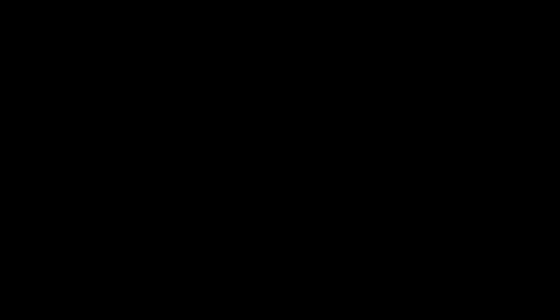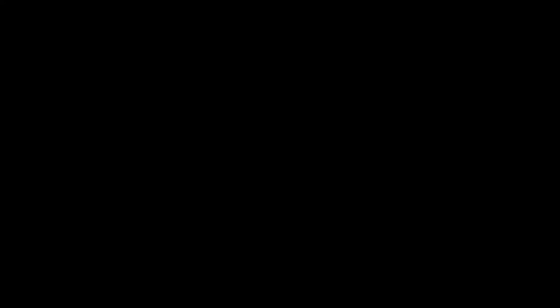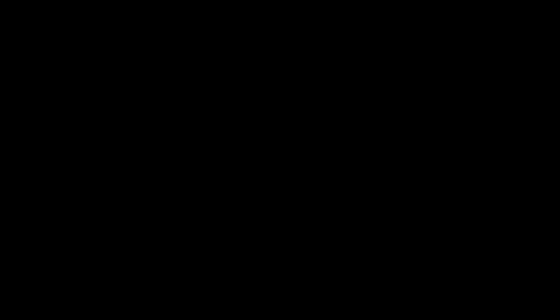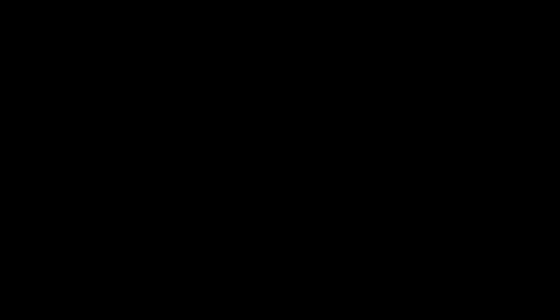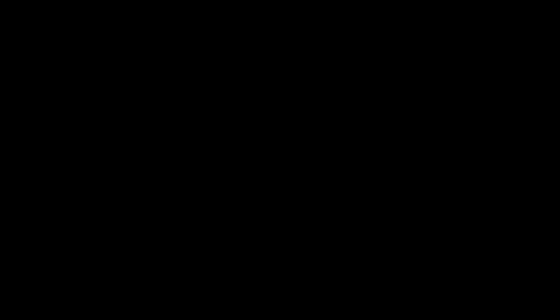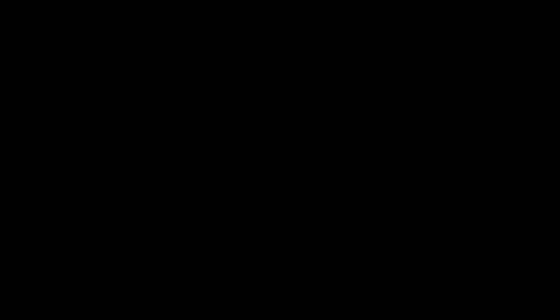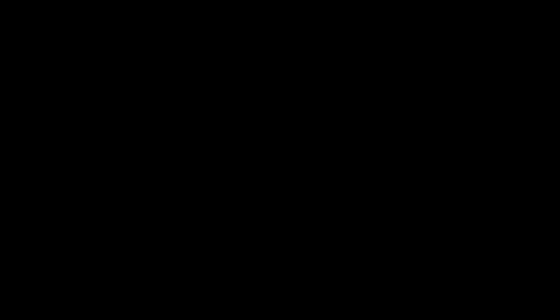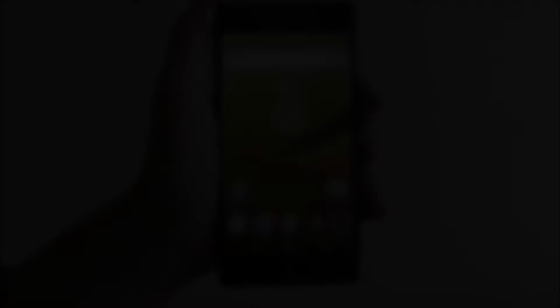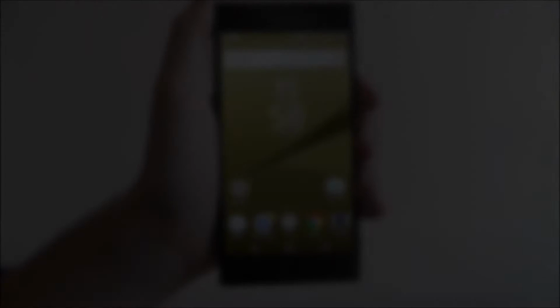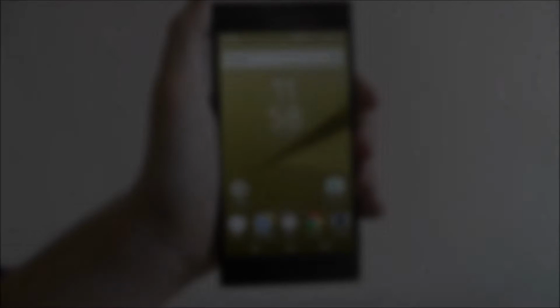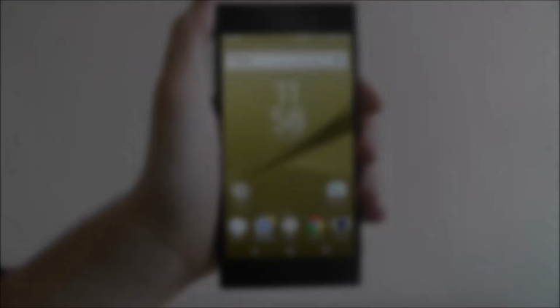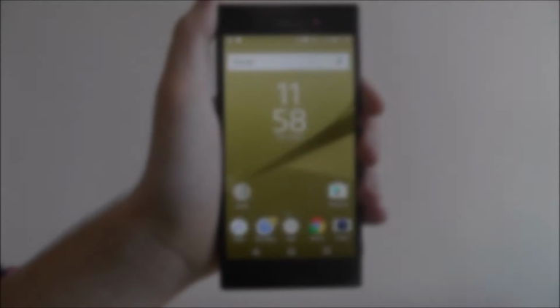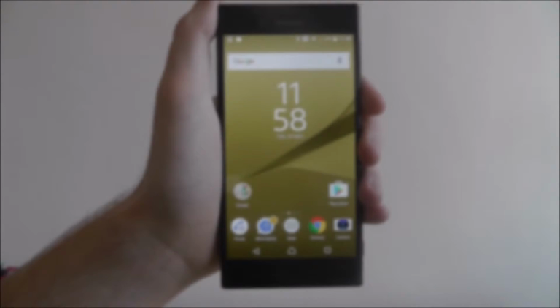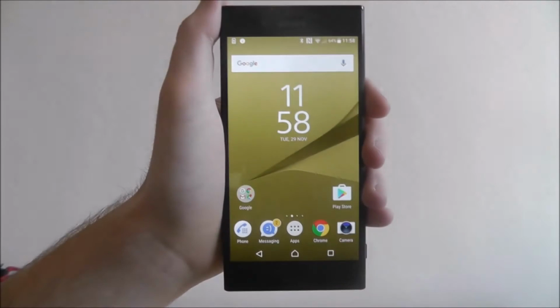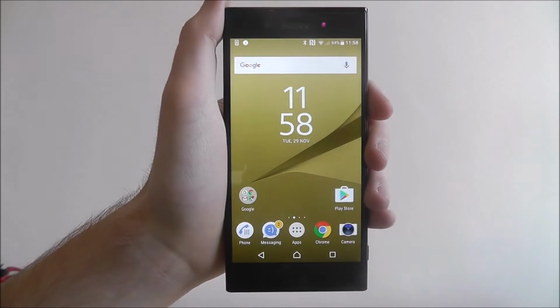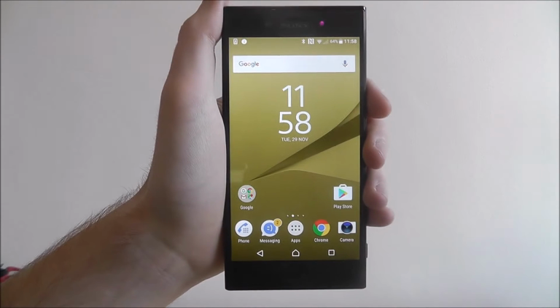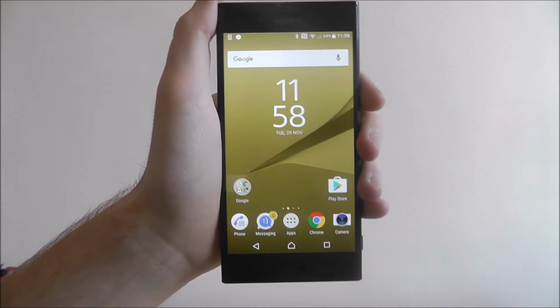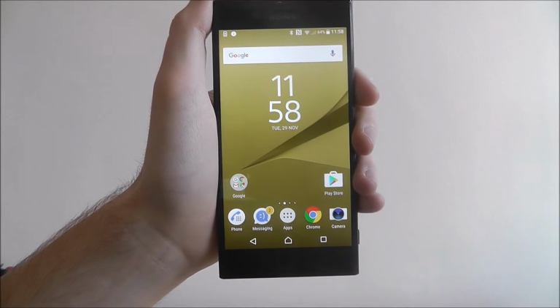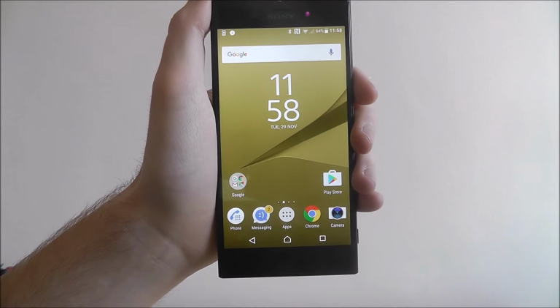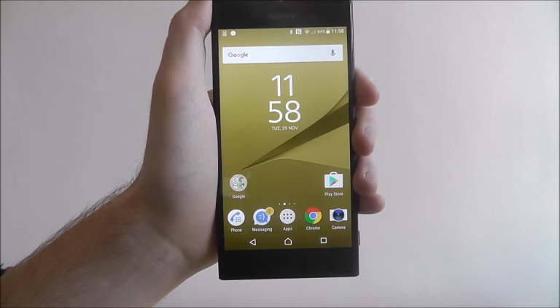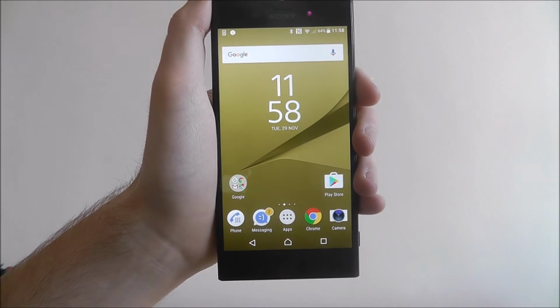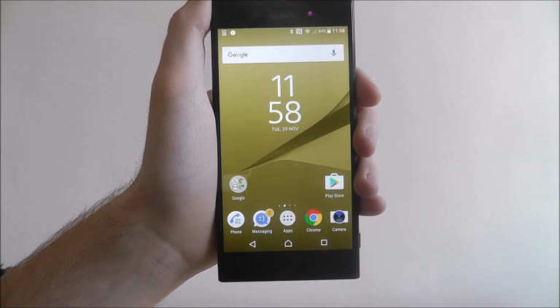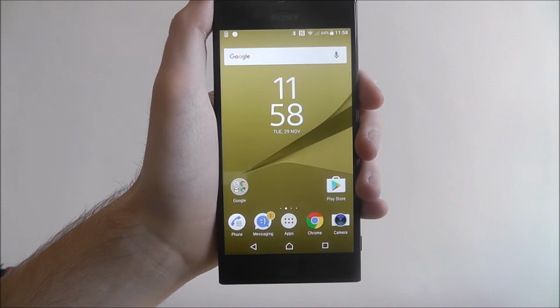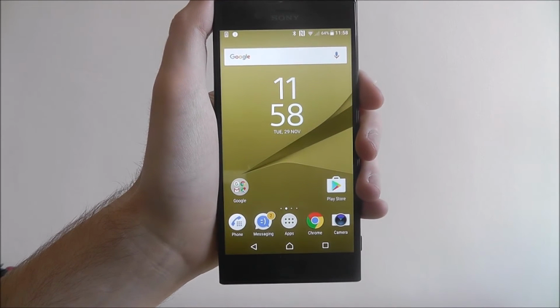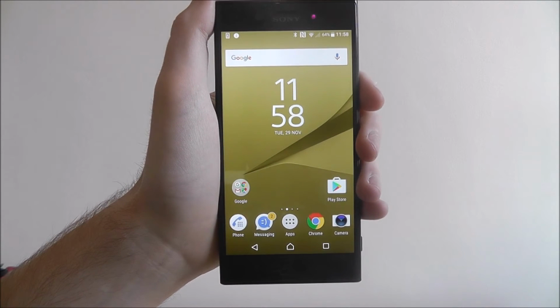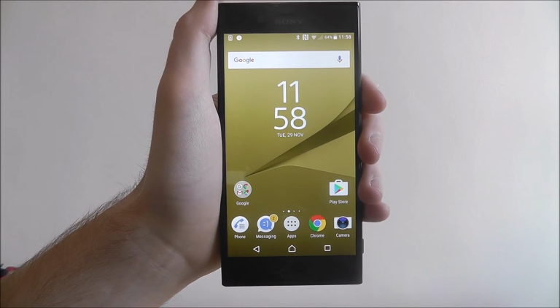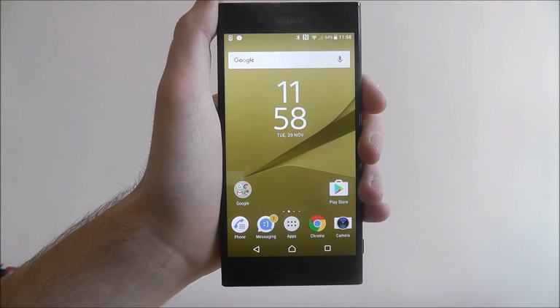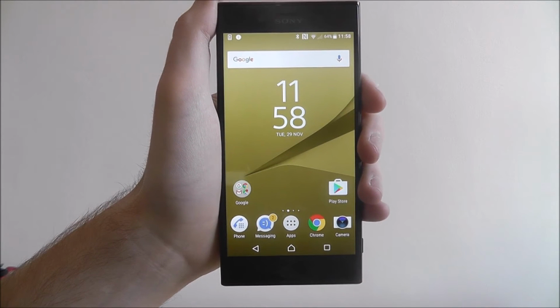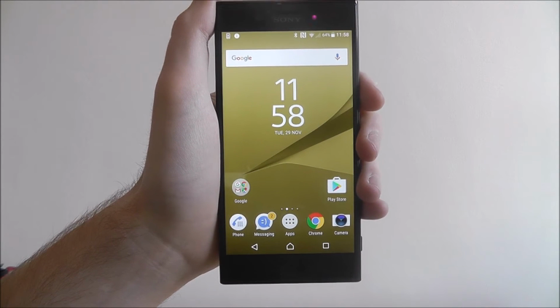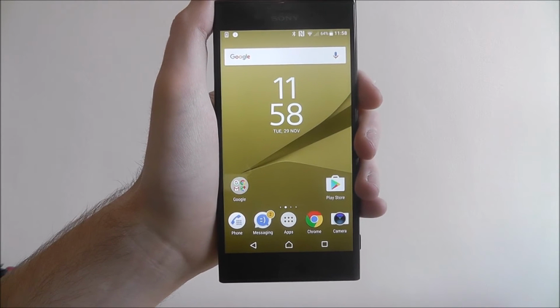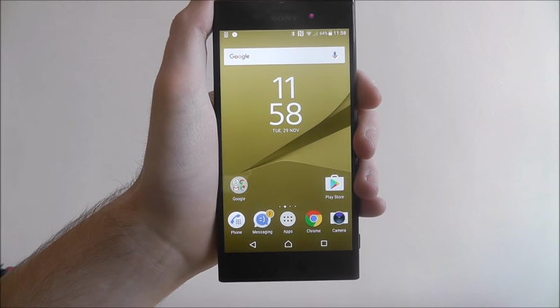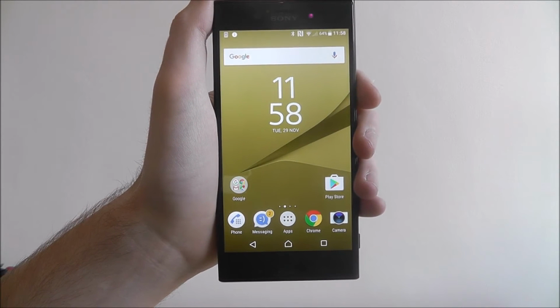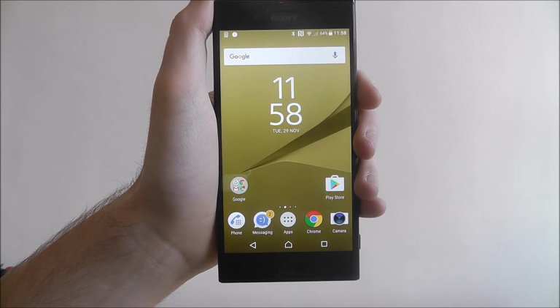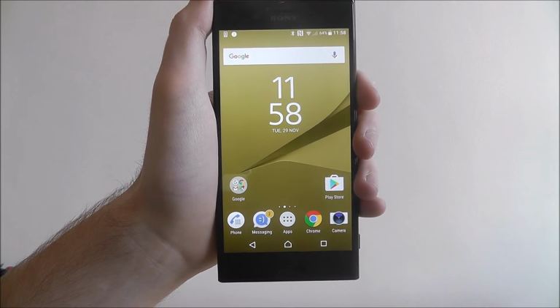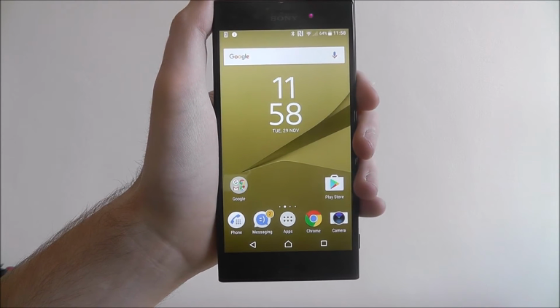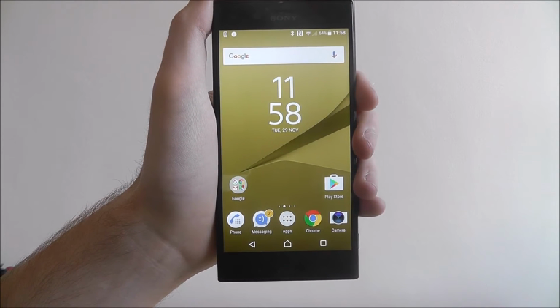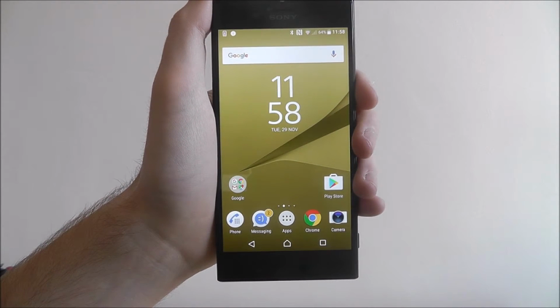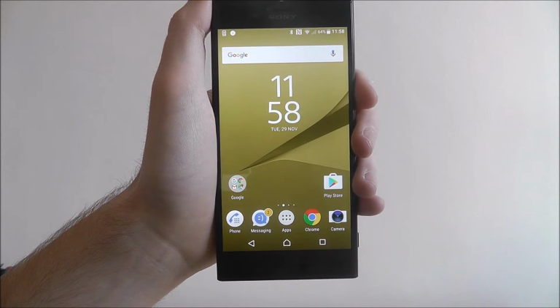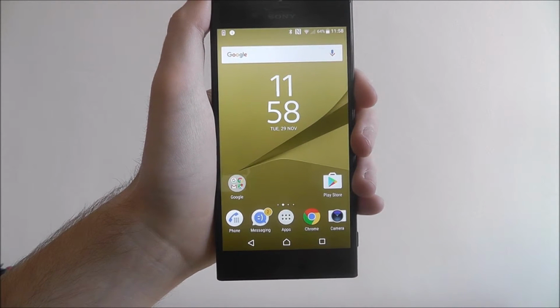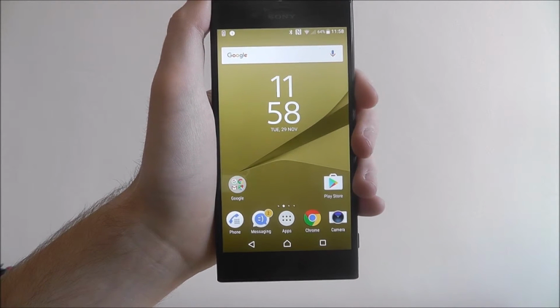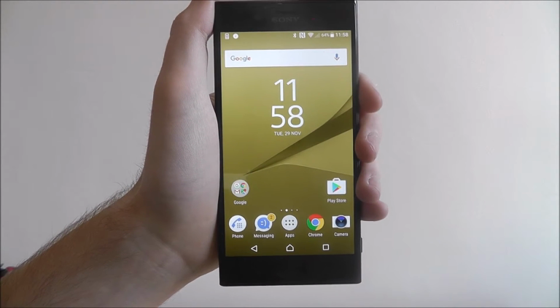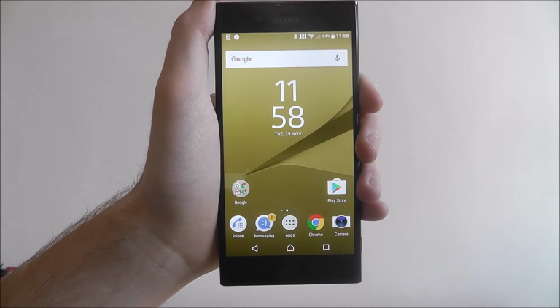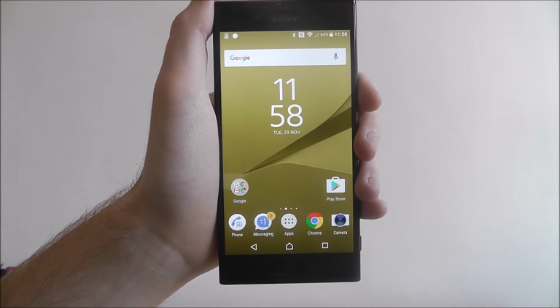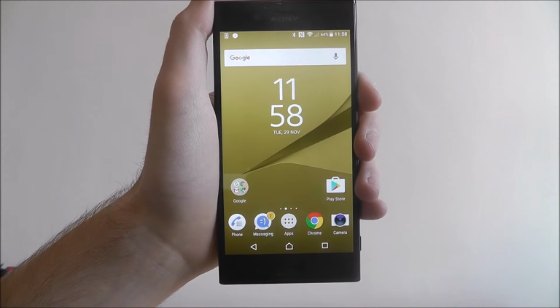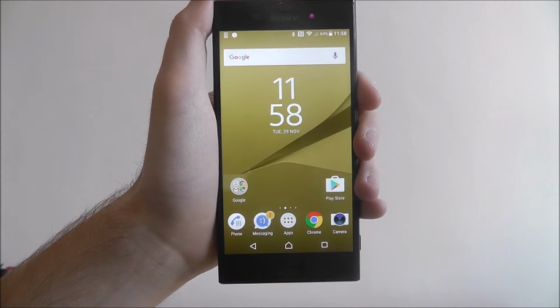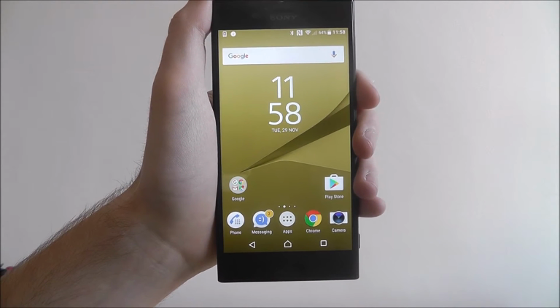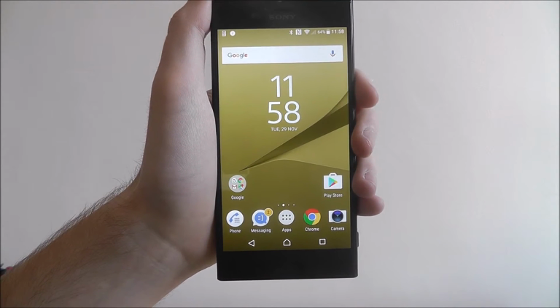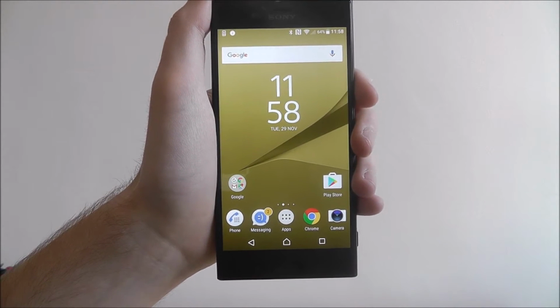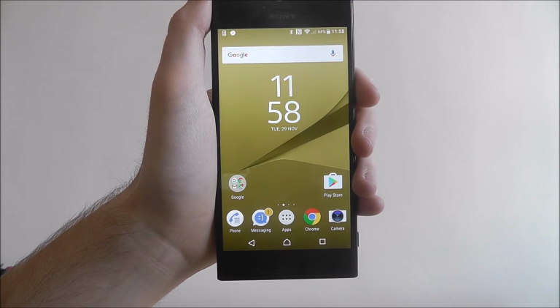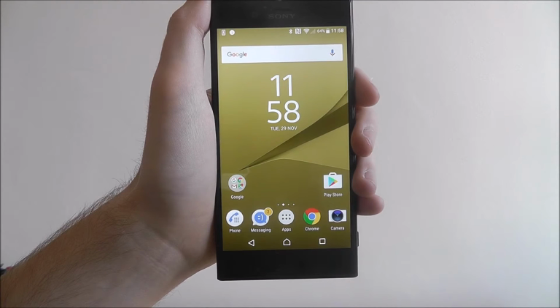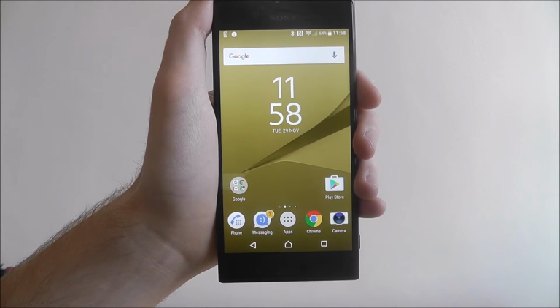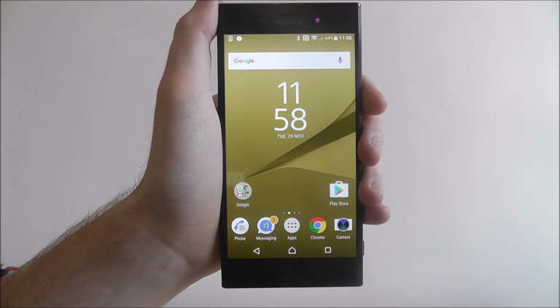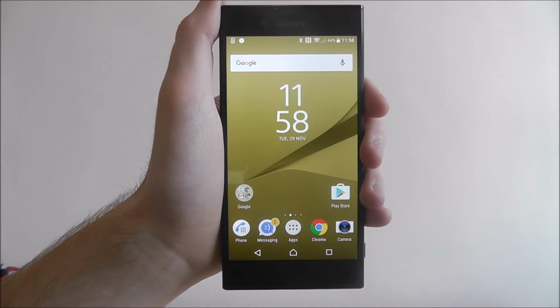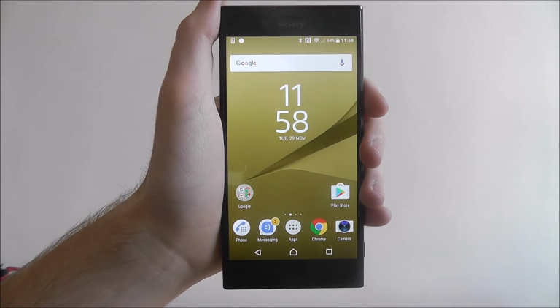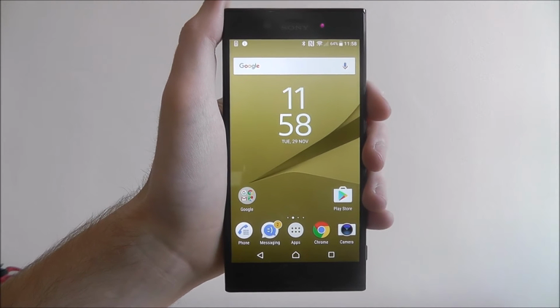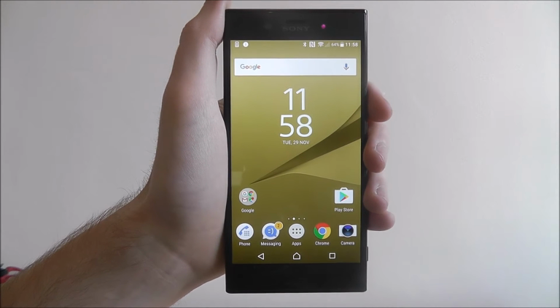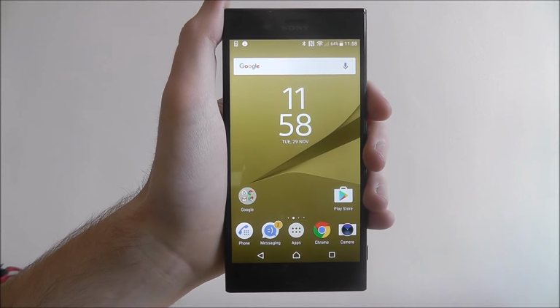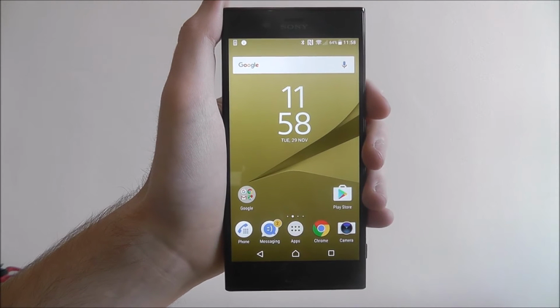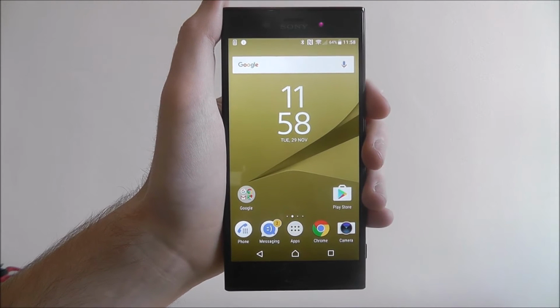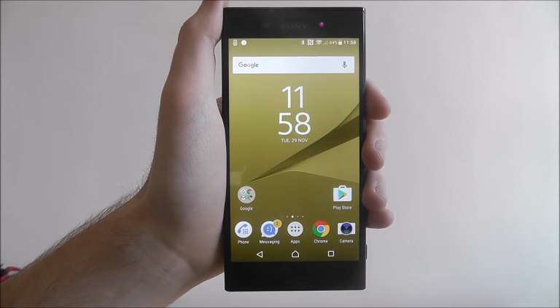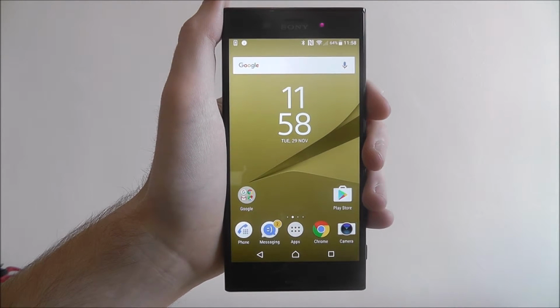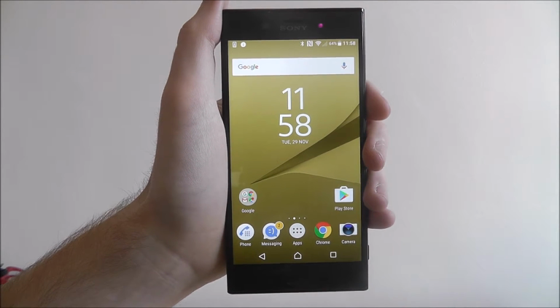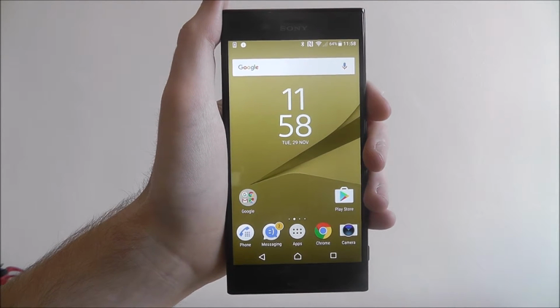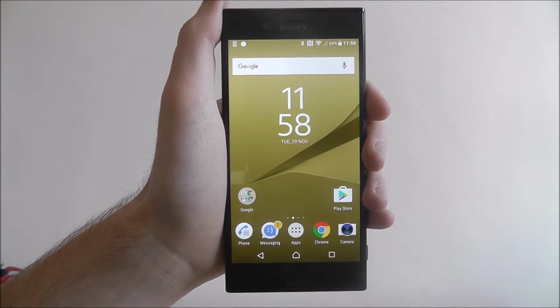Hi guys, in this tutorial I'll be showing you how to activate Sony's battery care option on the Sony Xperia XZ.